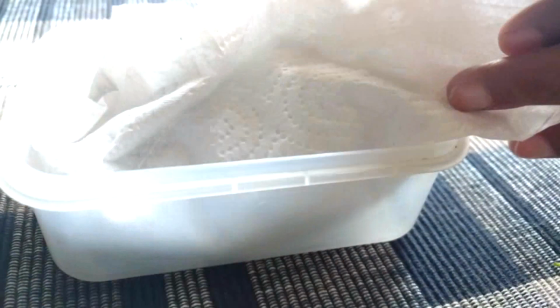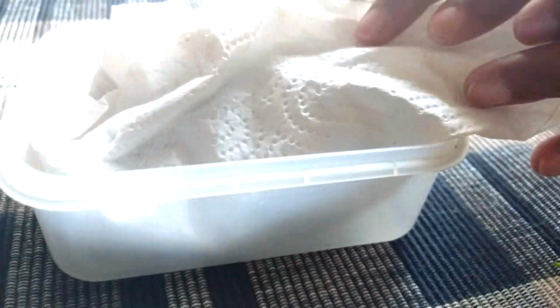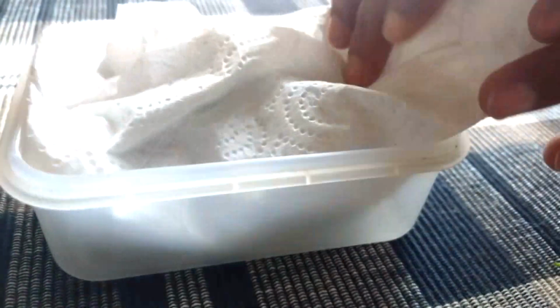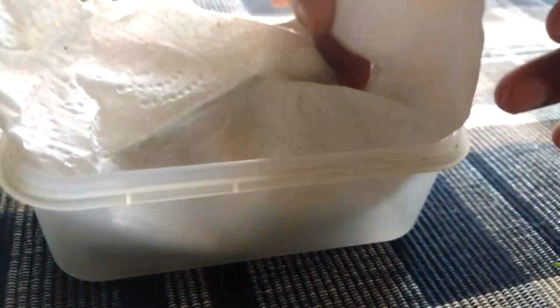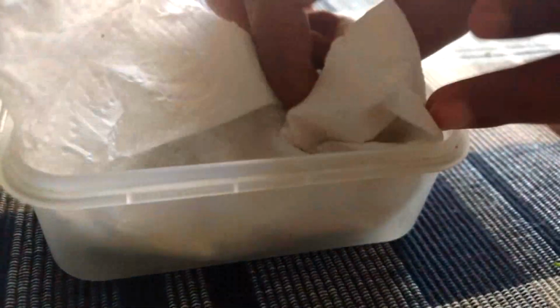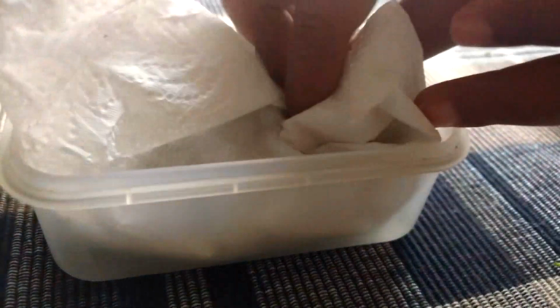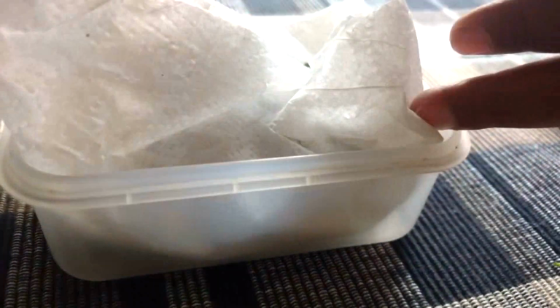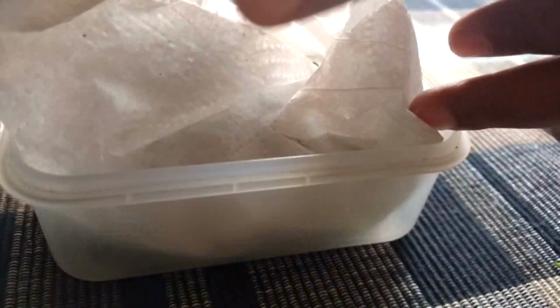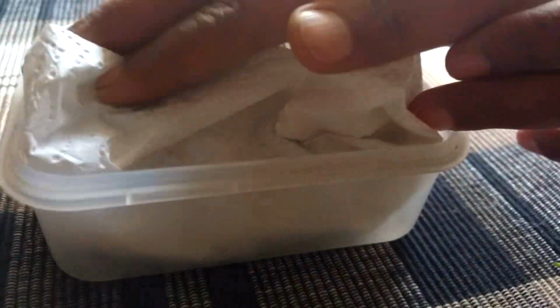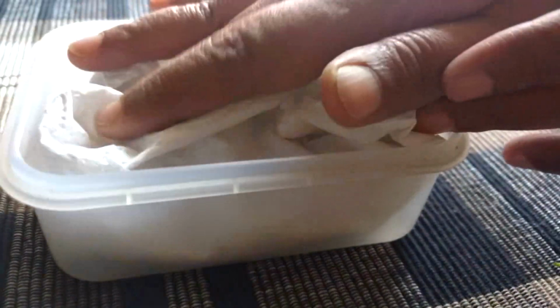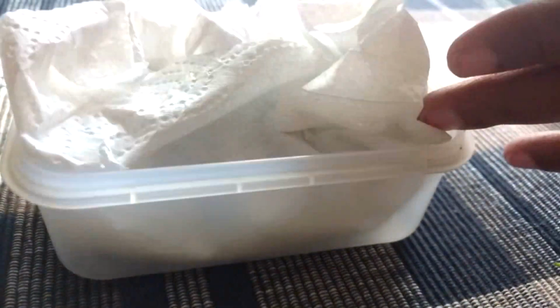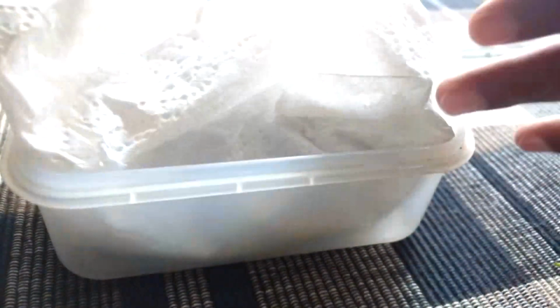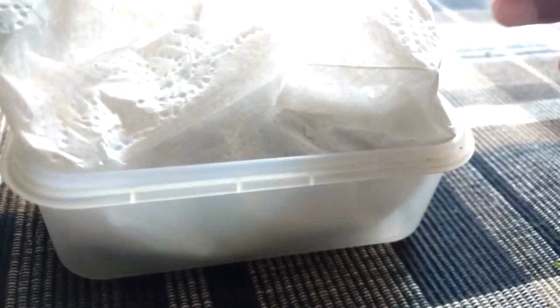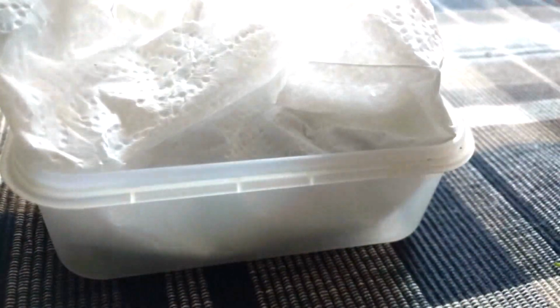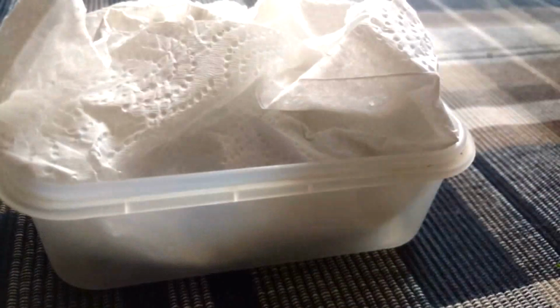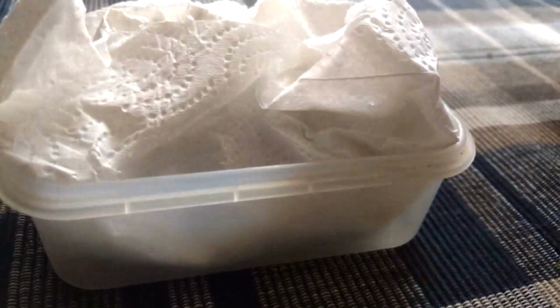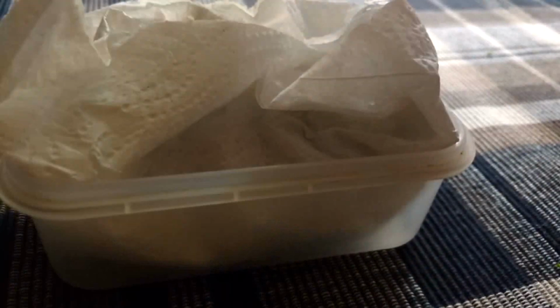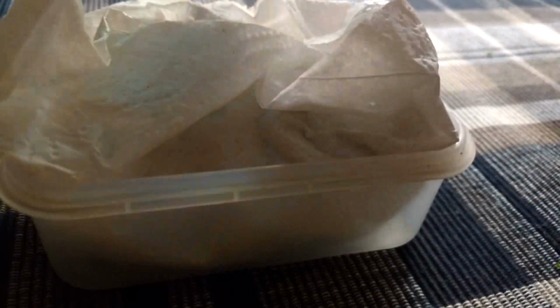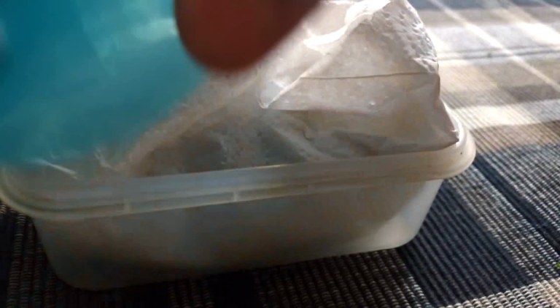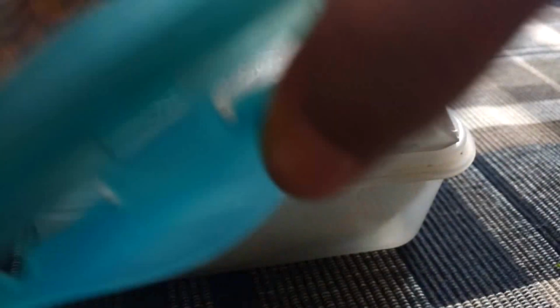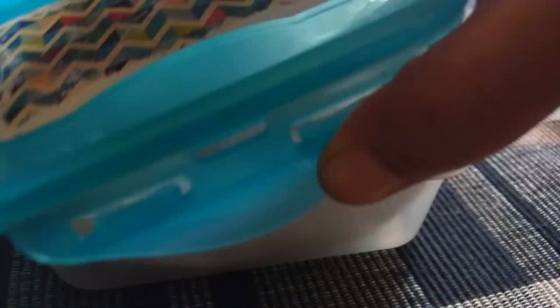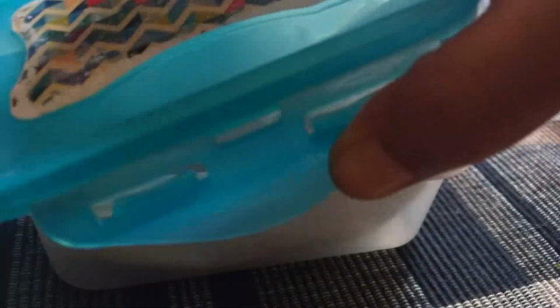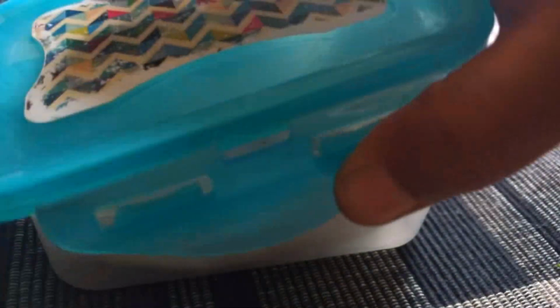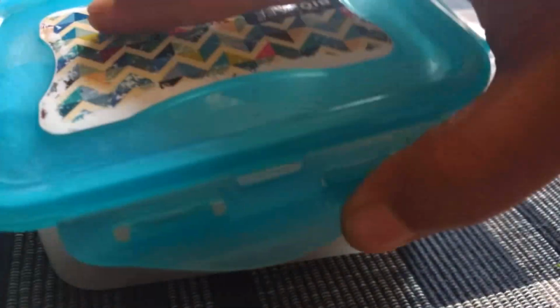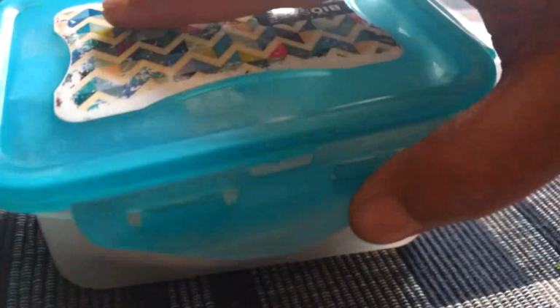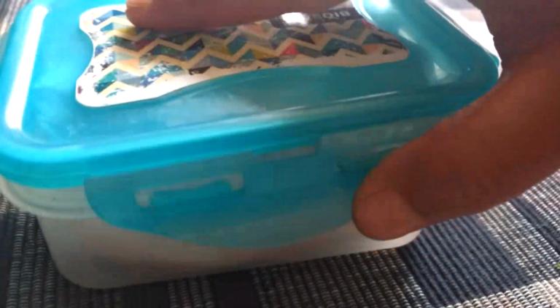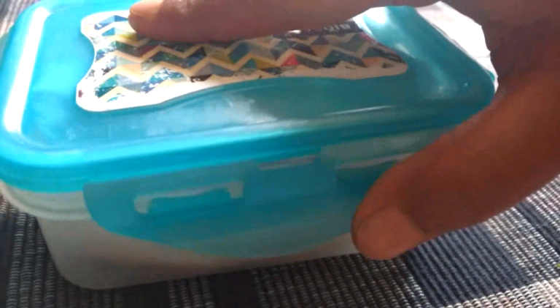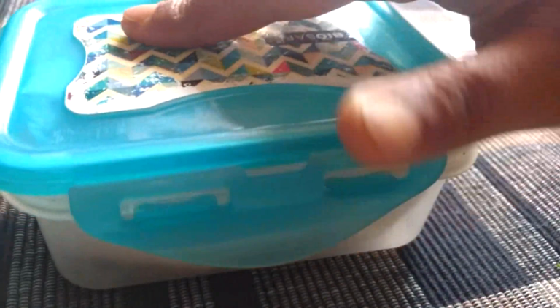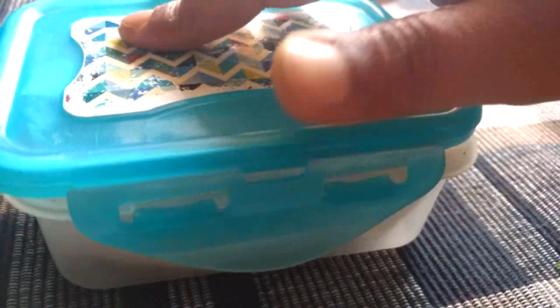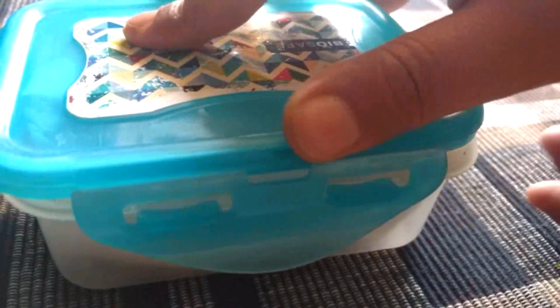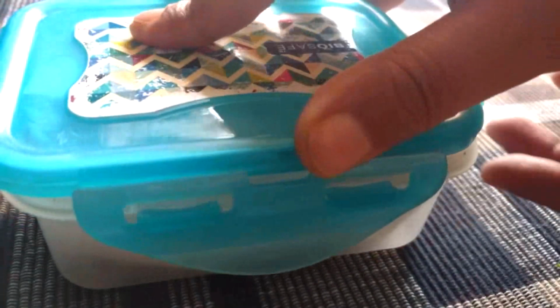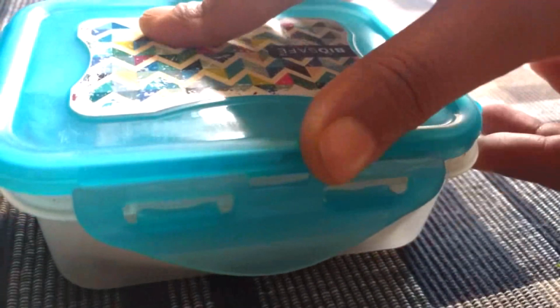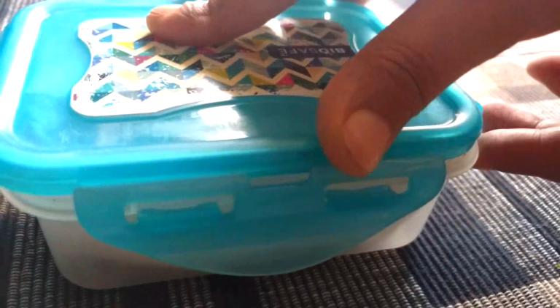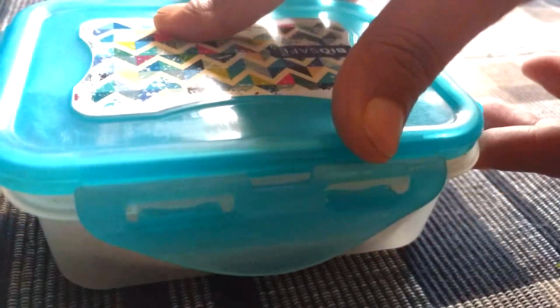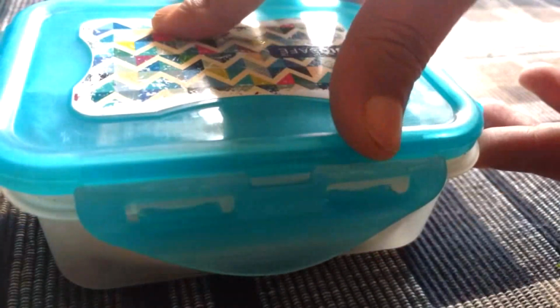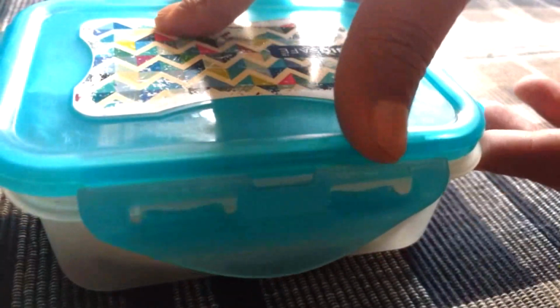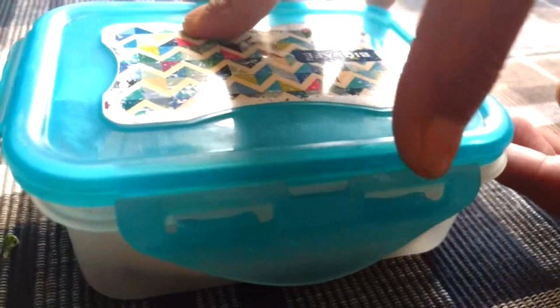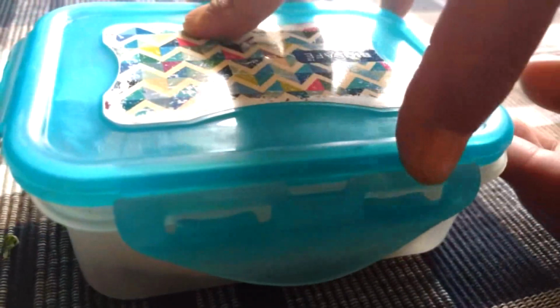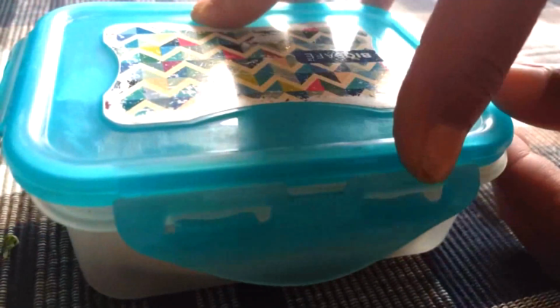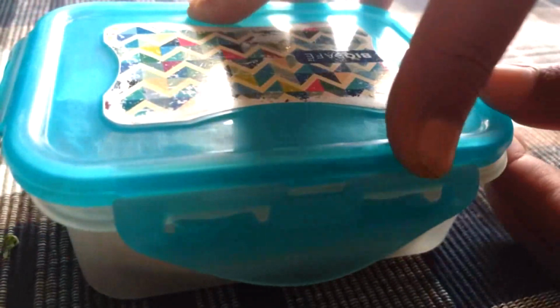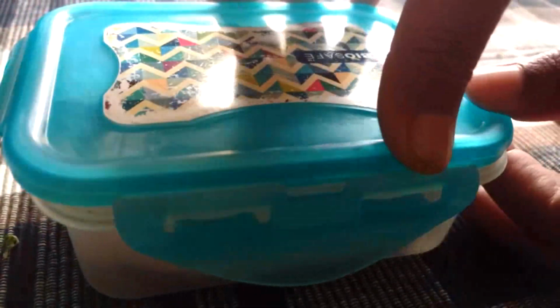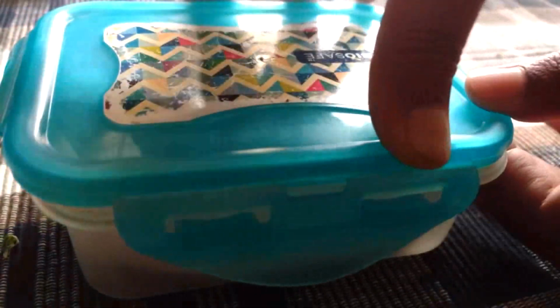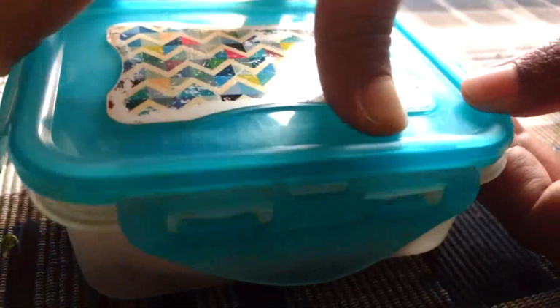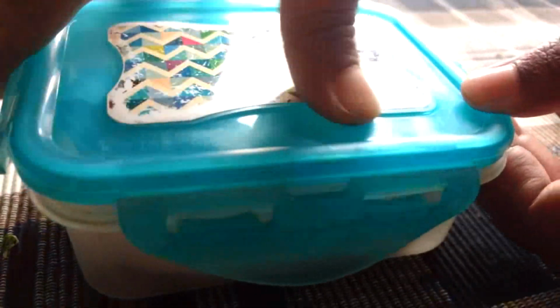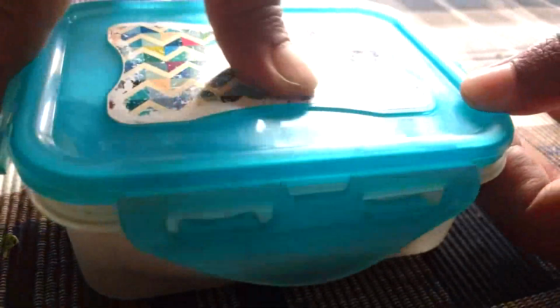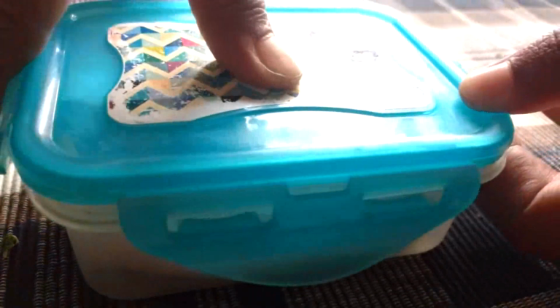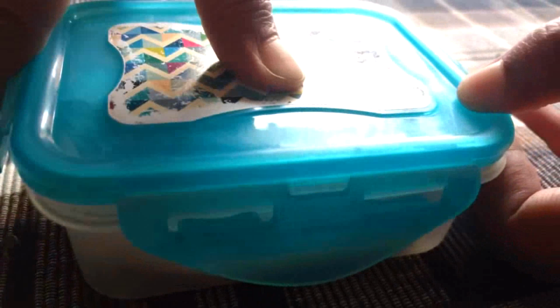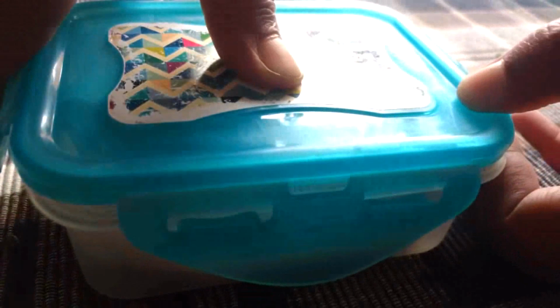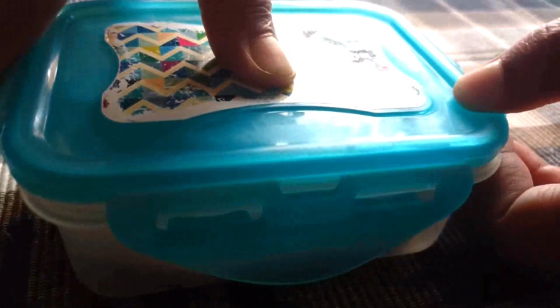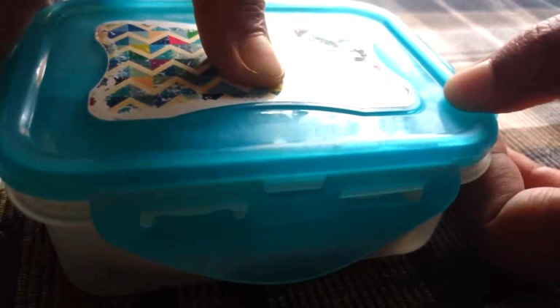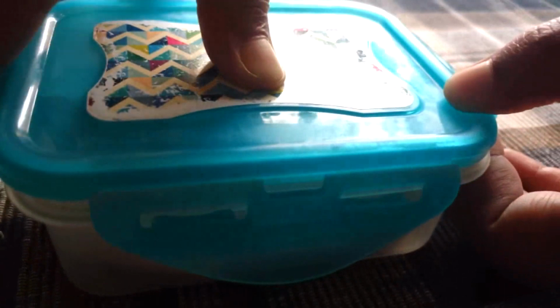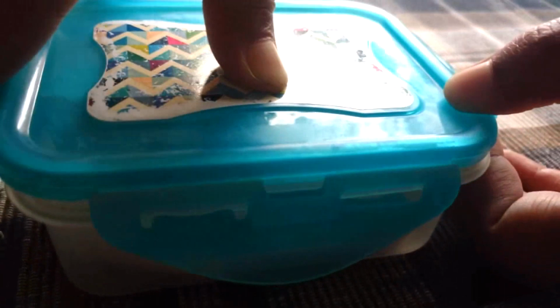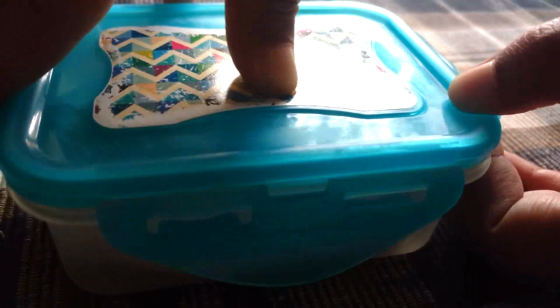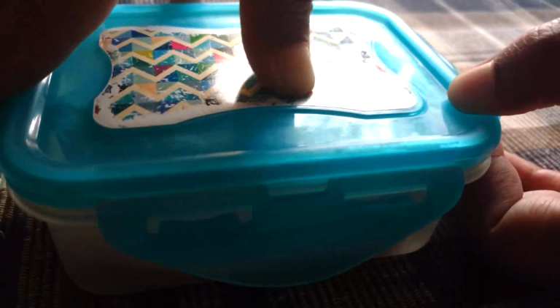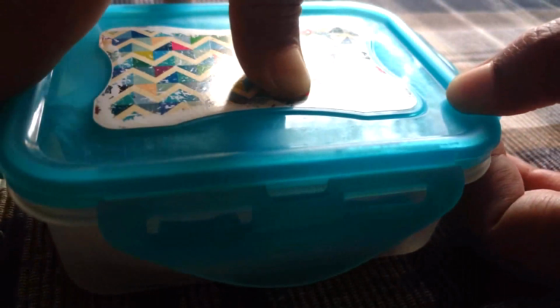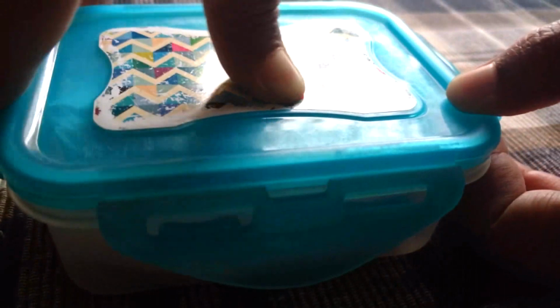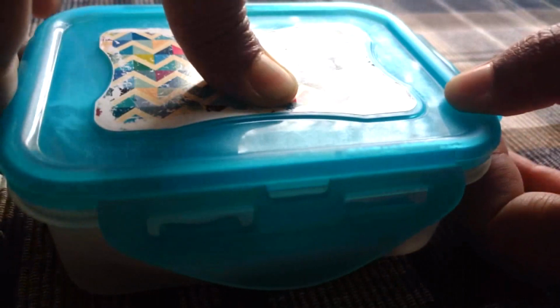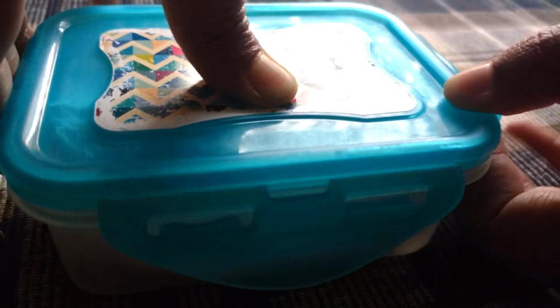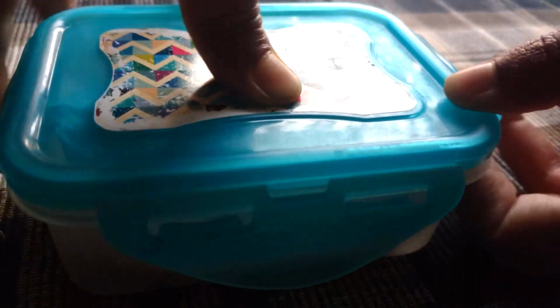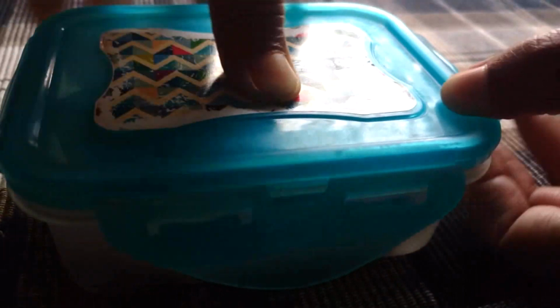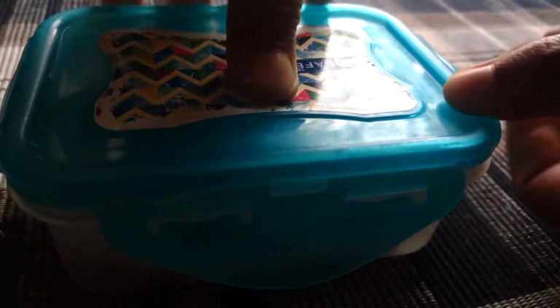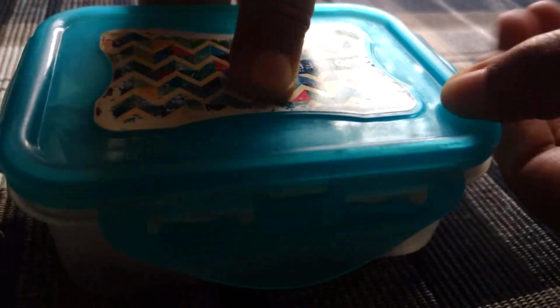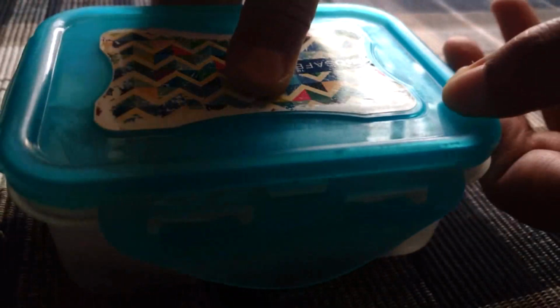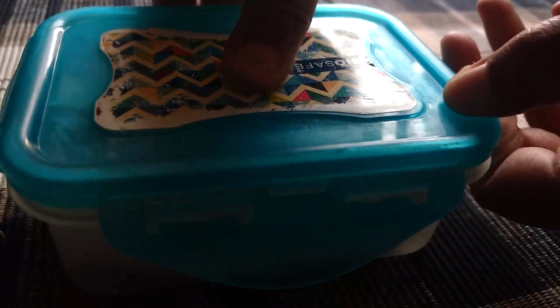Close the container well and keep it in the refrigerator. The coriander leaves will stay fresh for a few days.